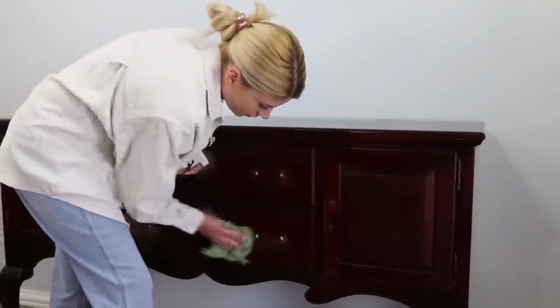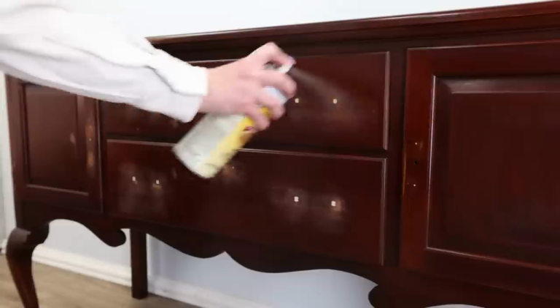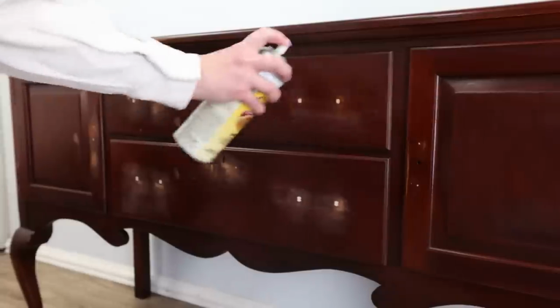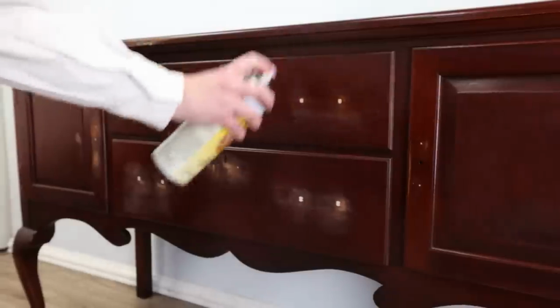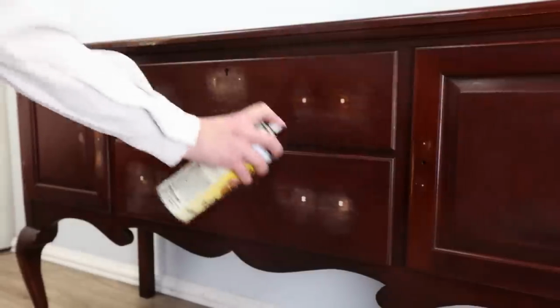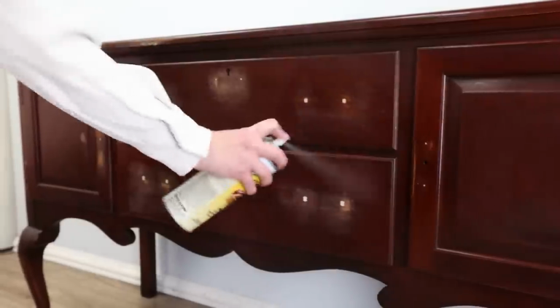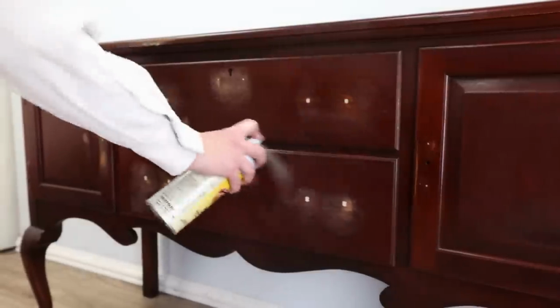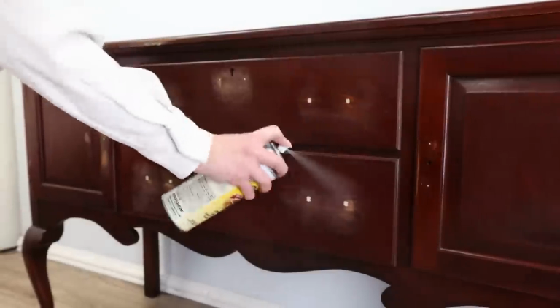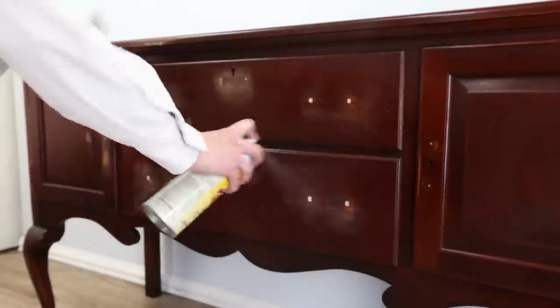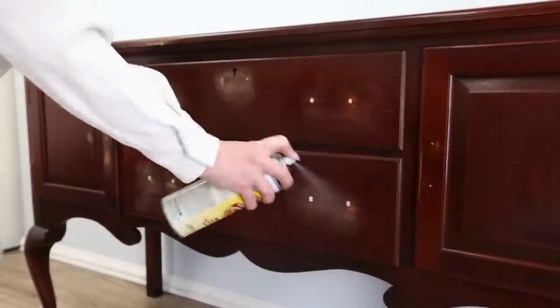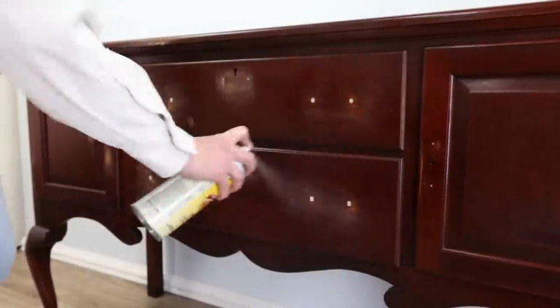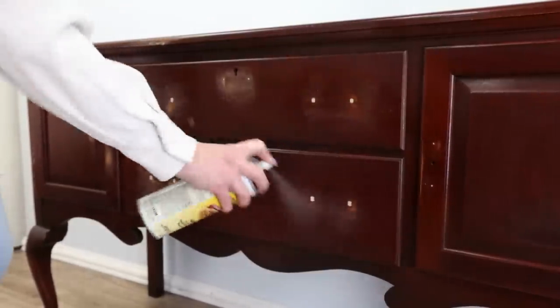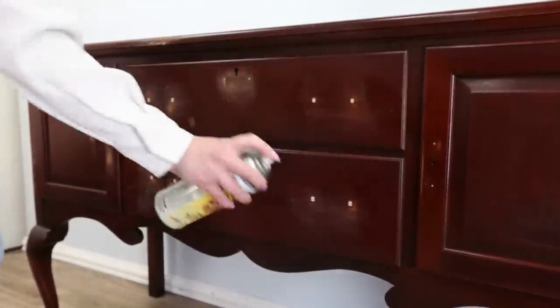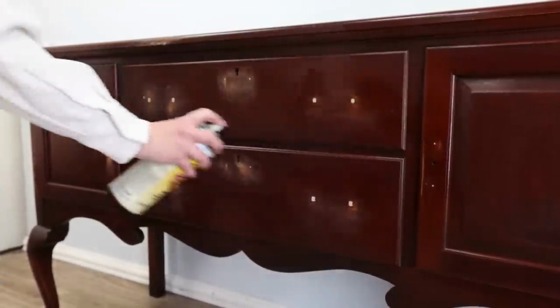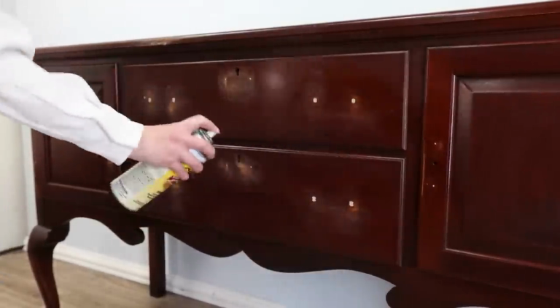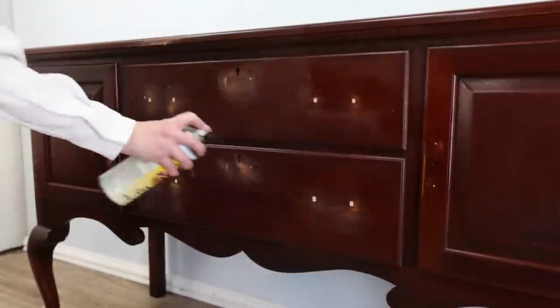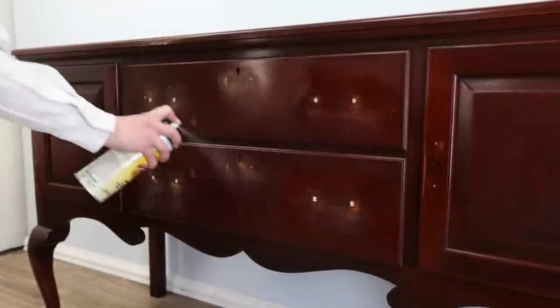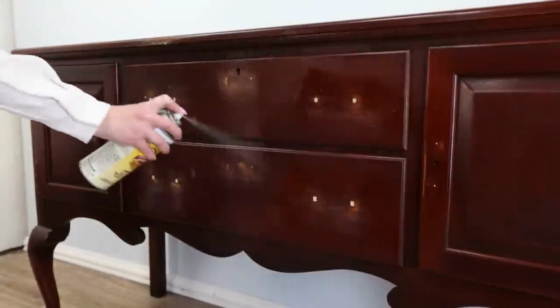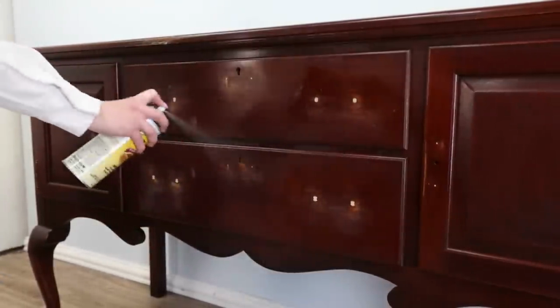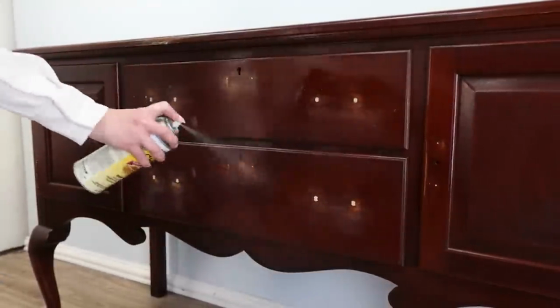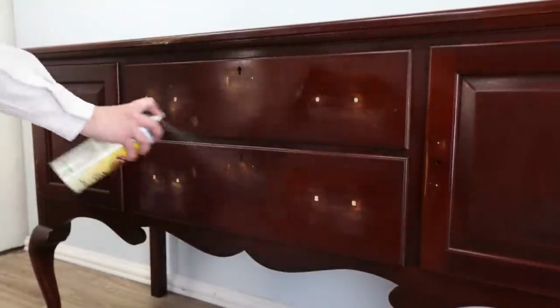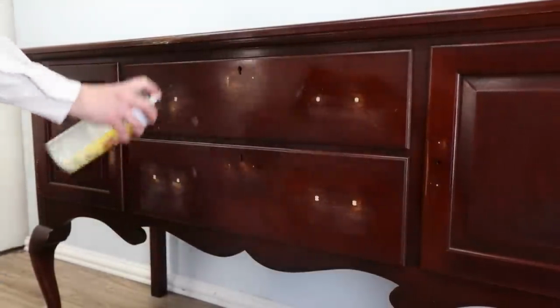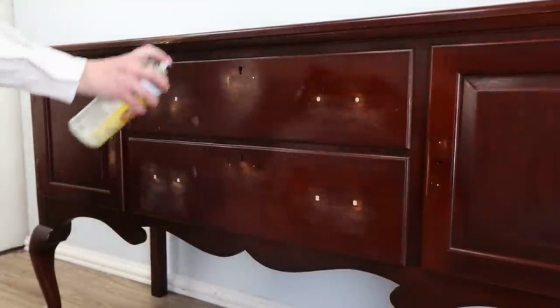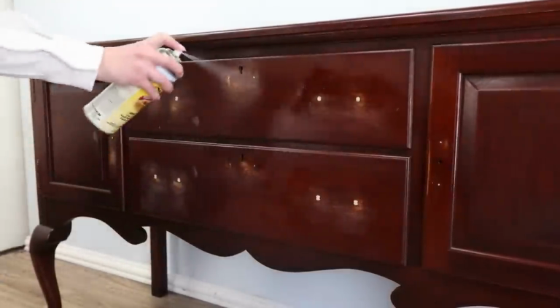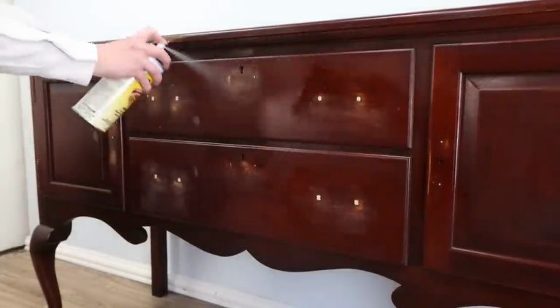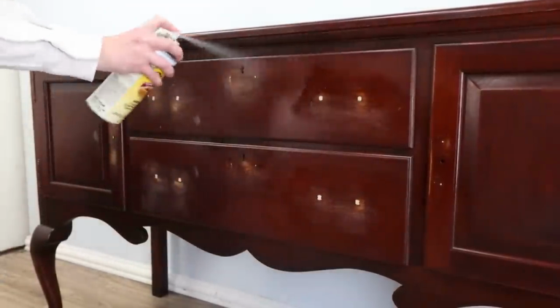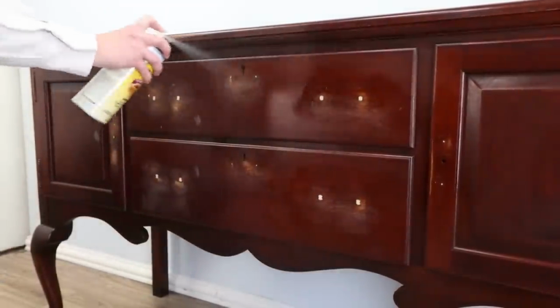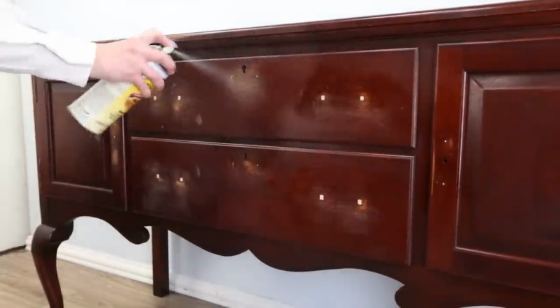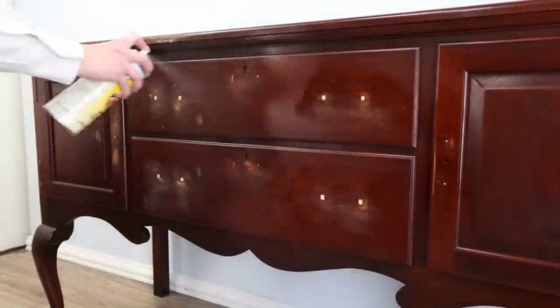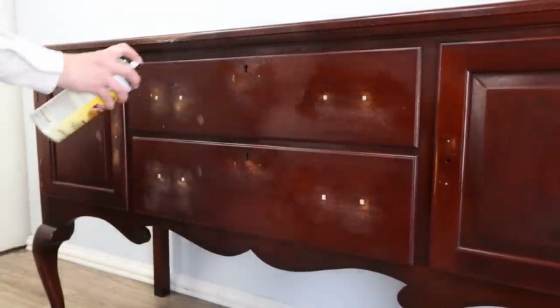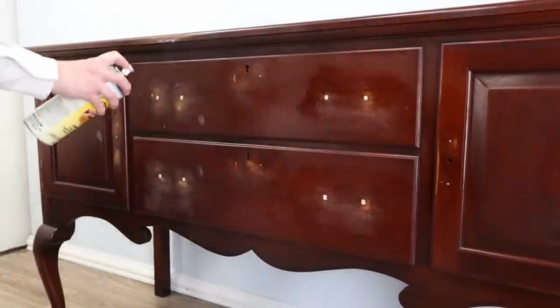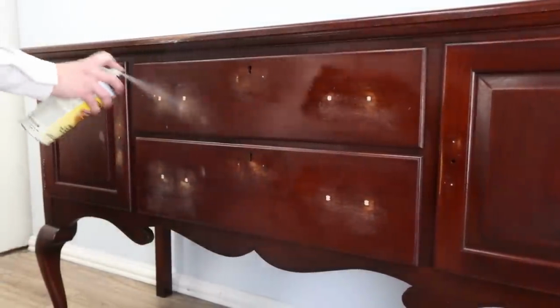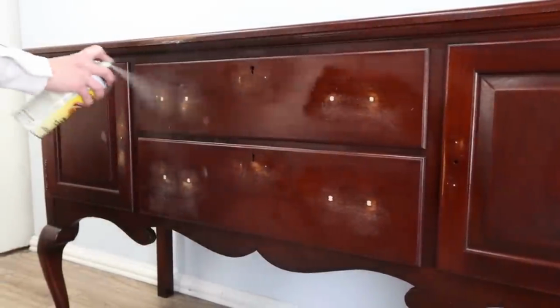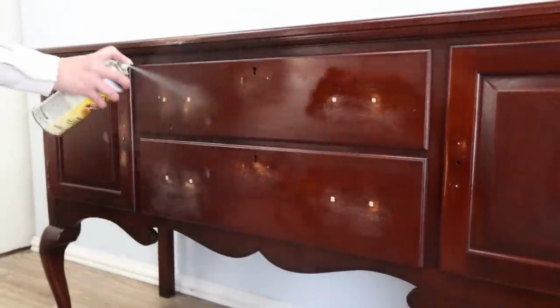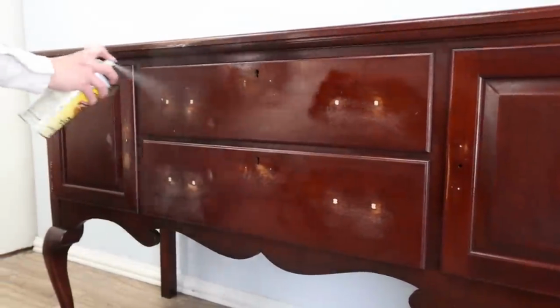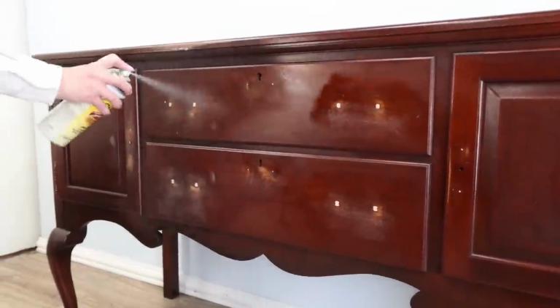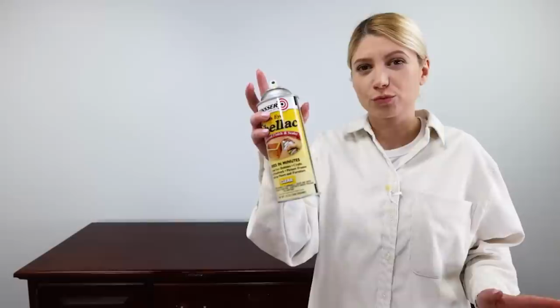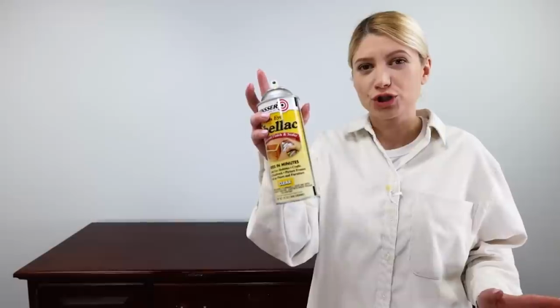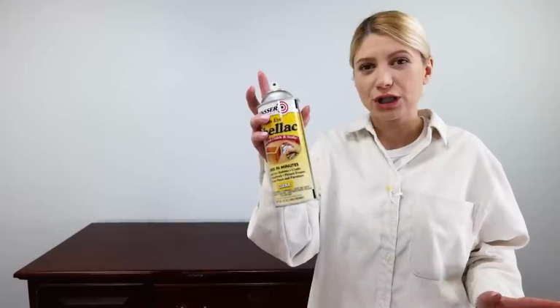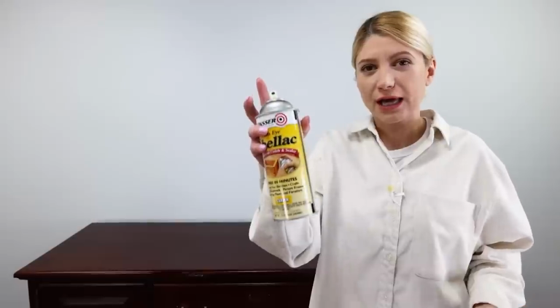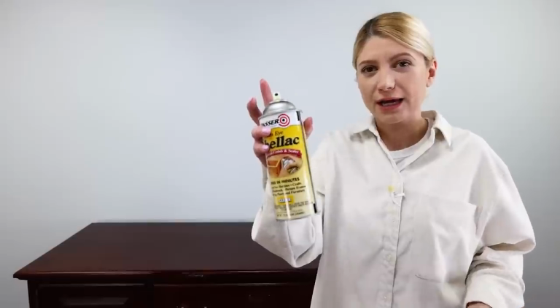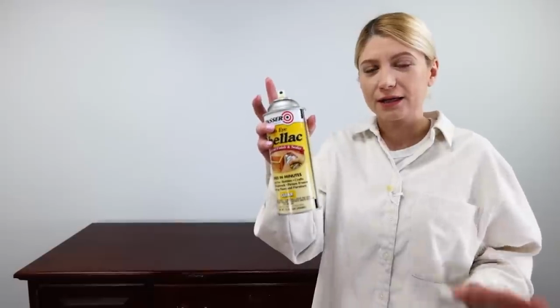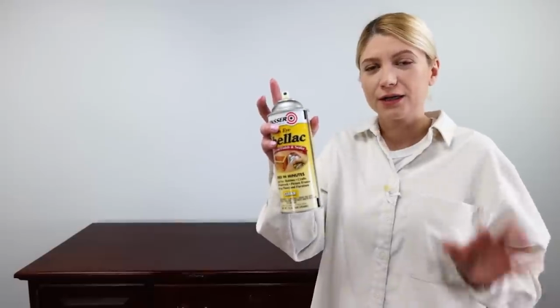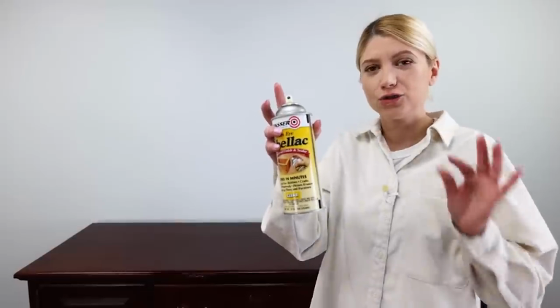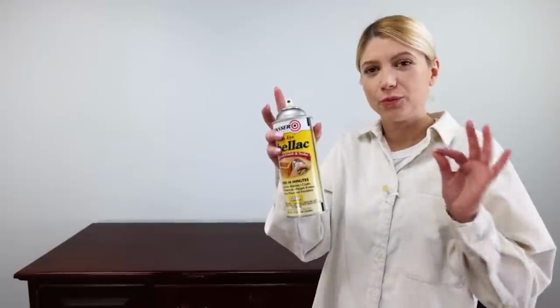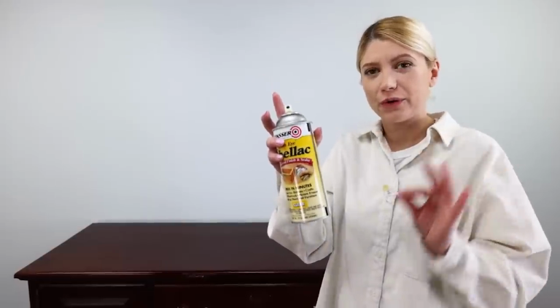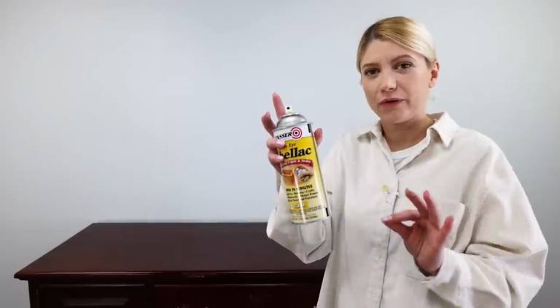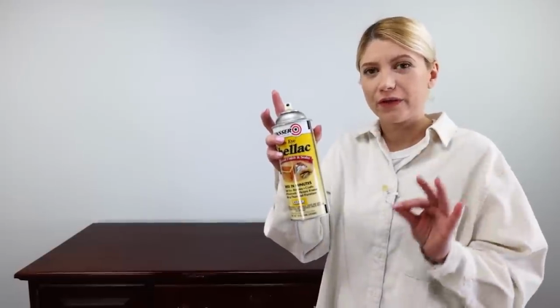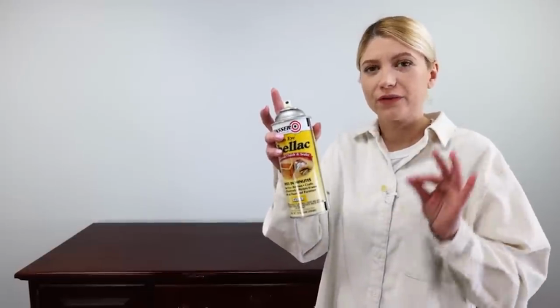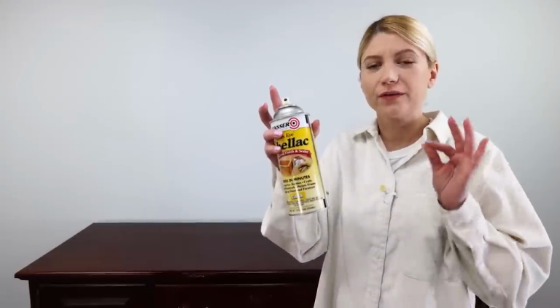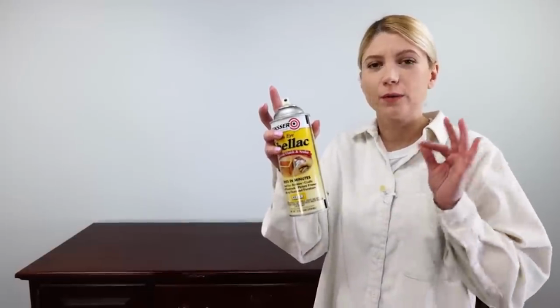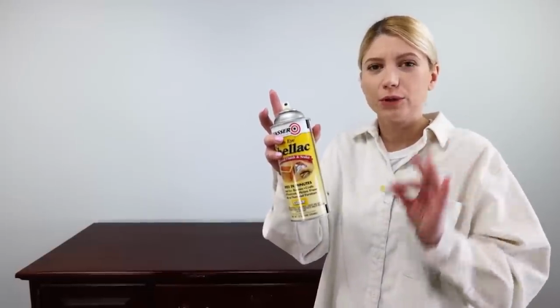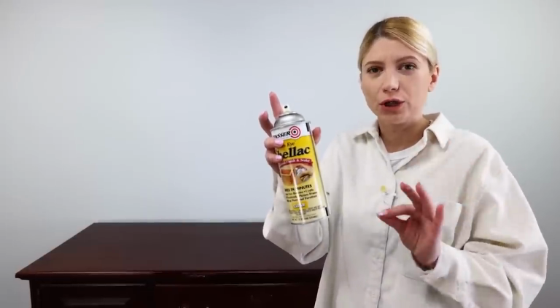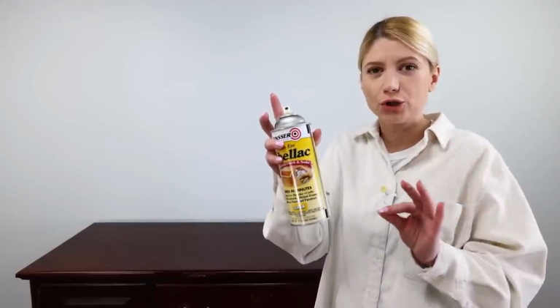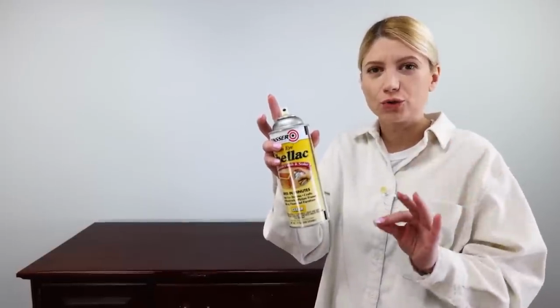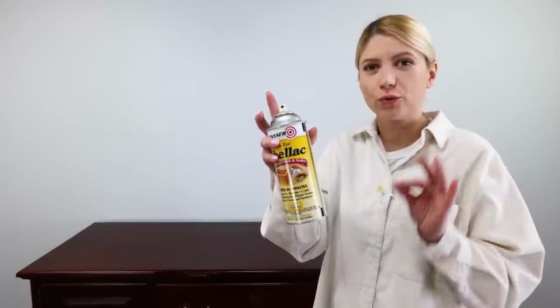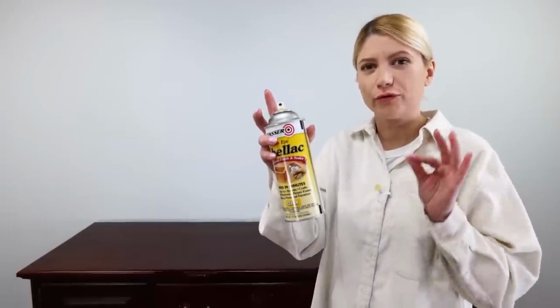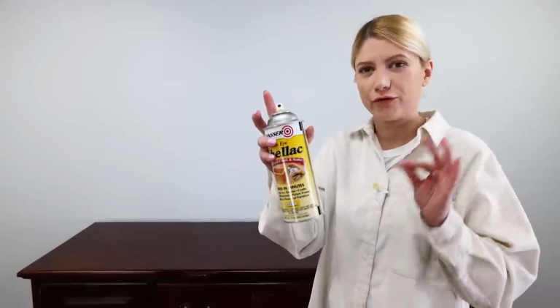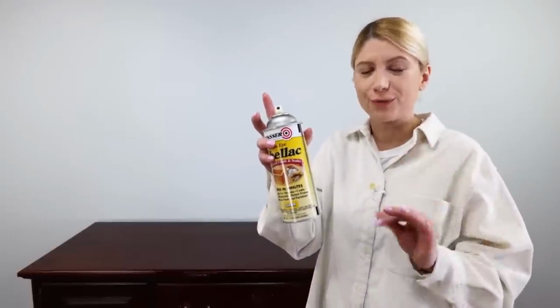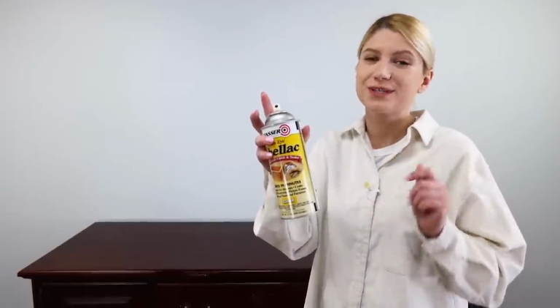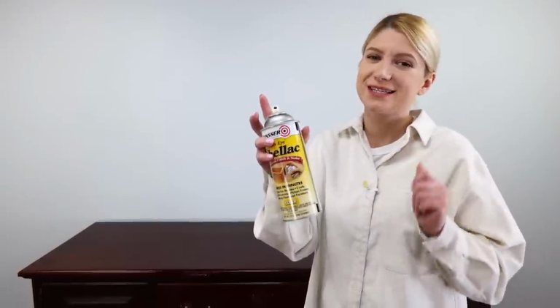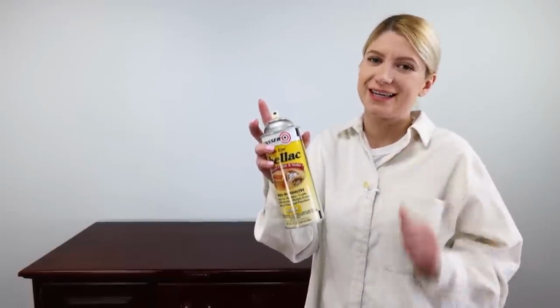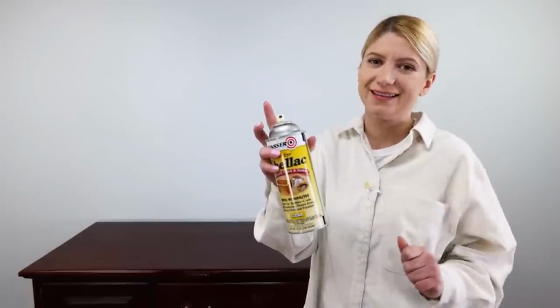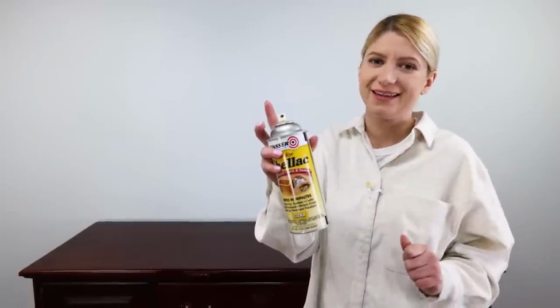What we did here is sand it, clean it and put some shellac to prevent the bleed through from sanding.